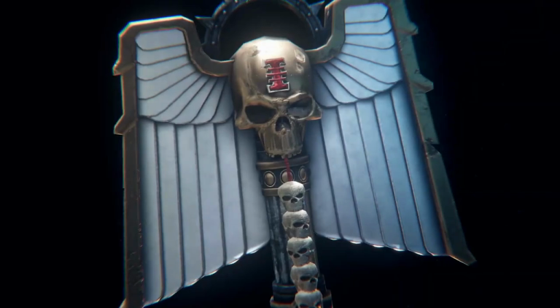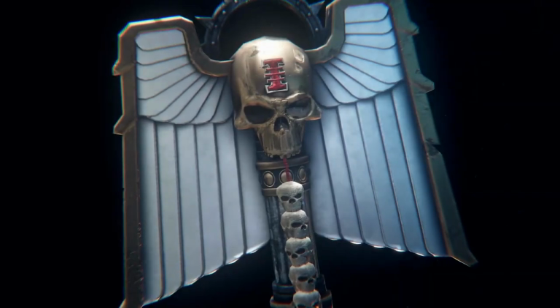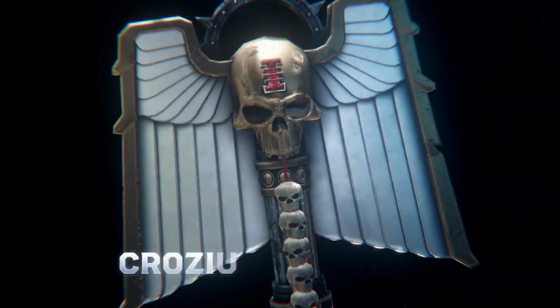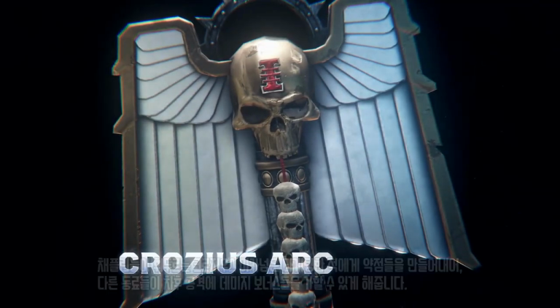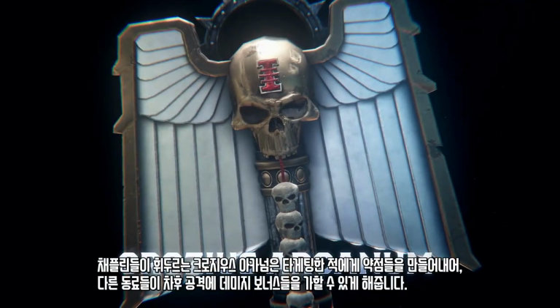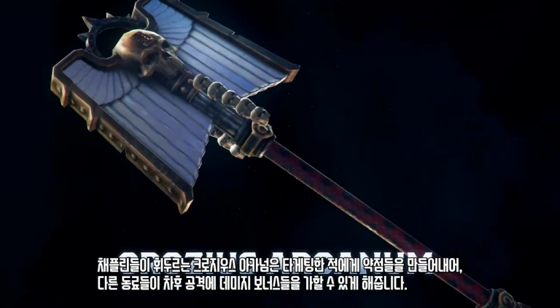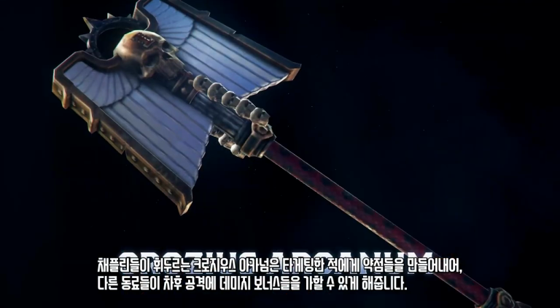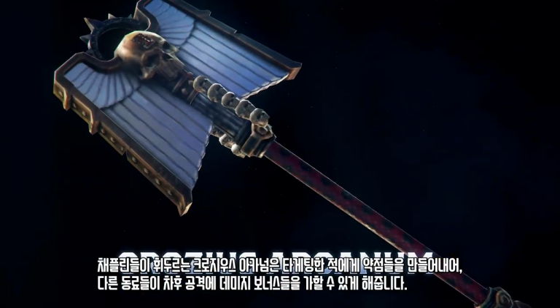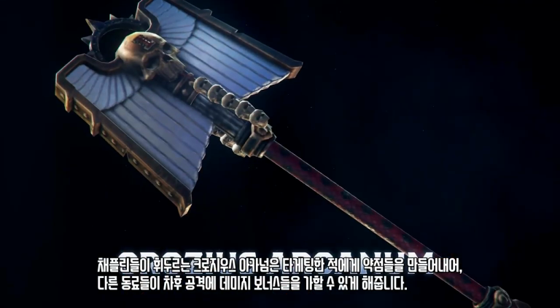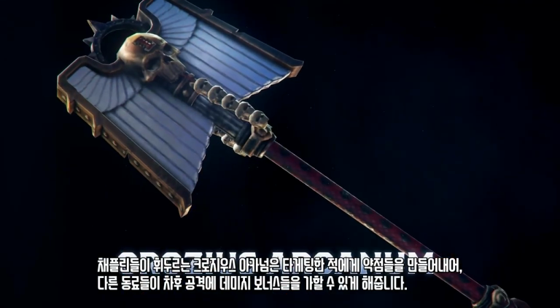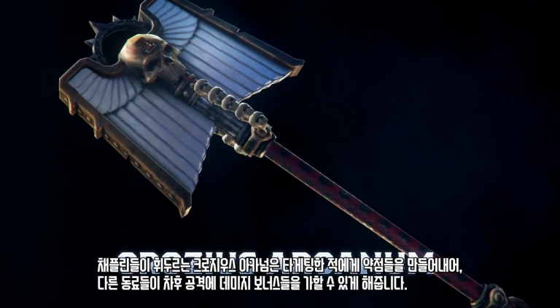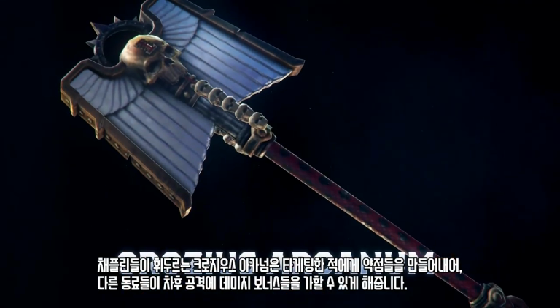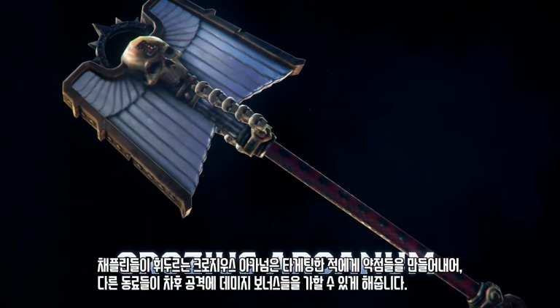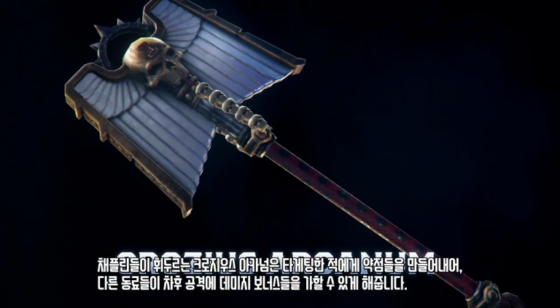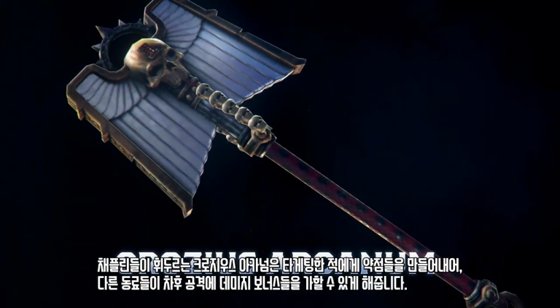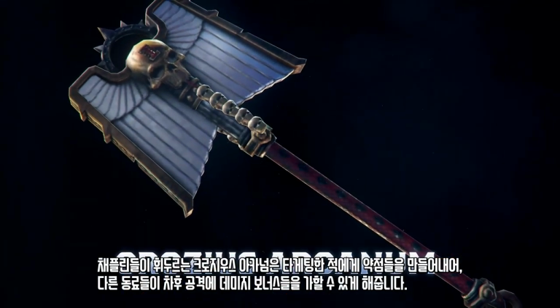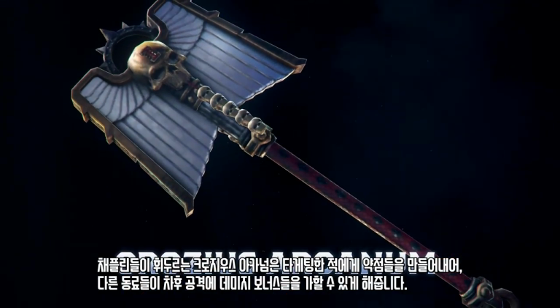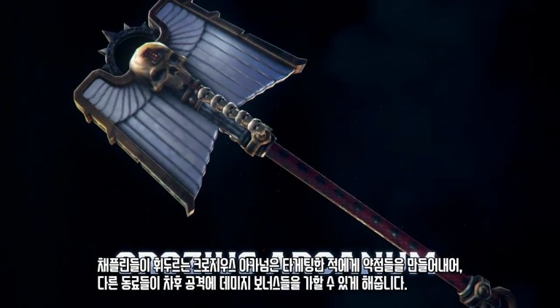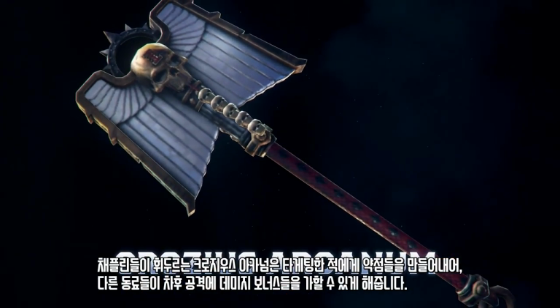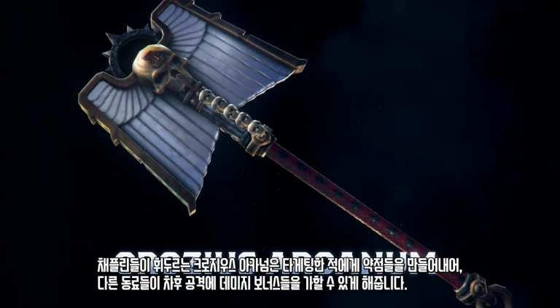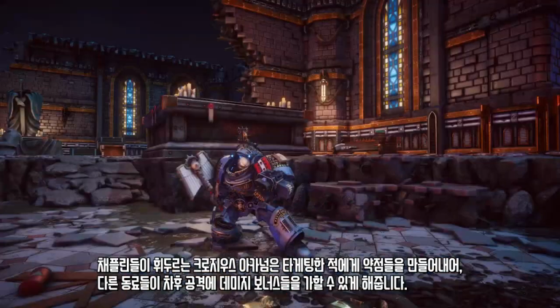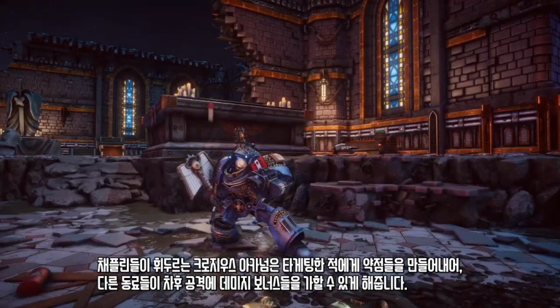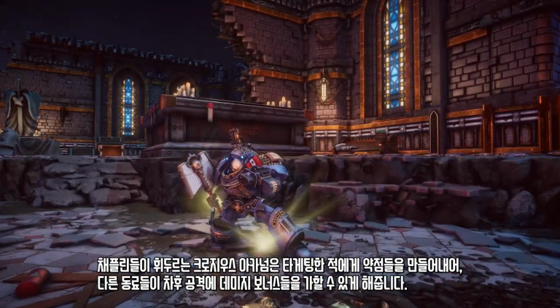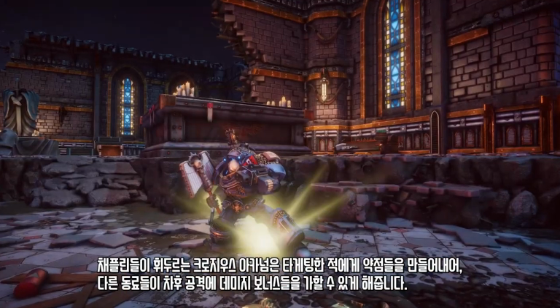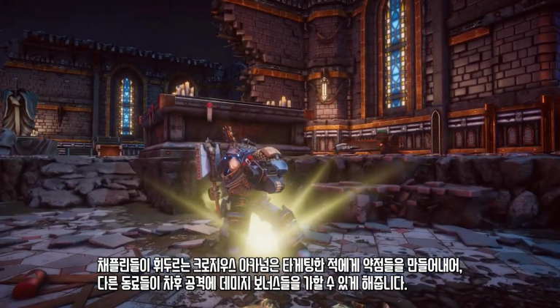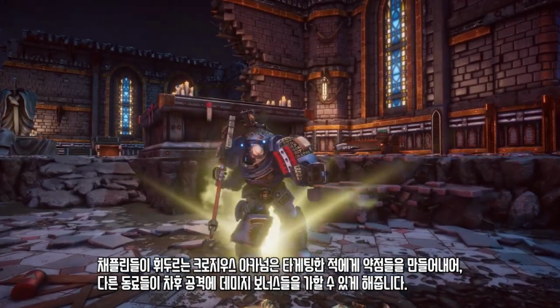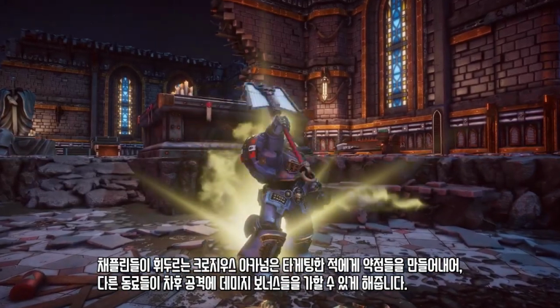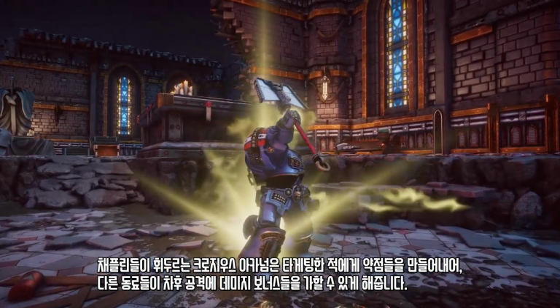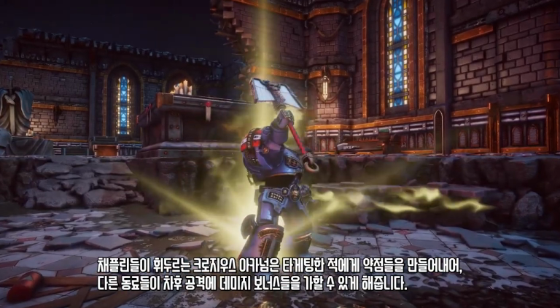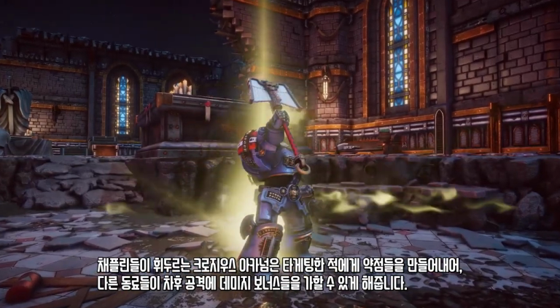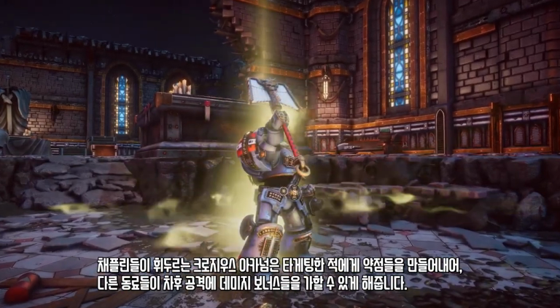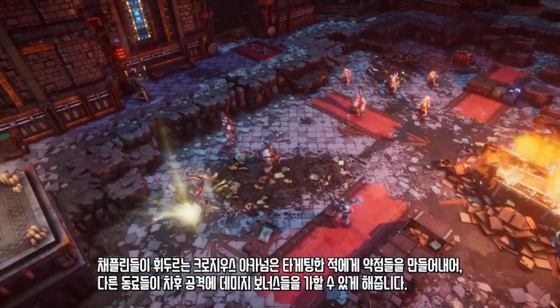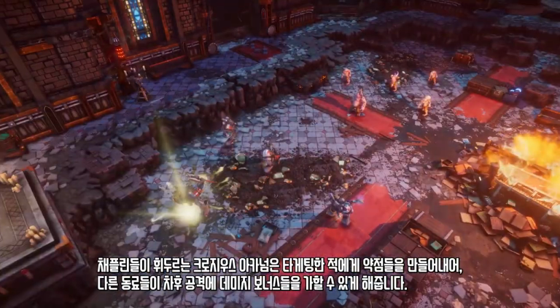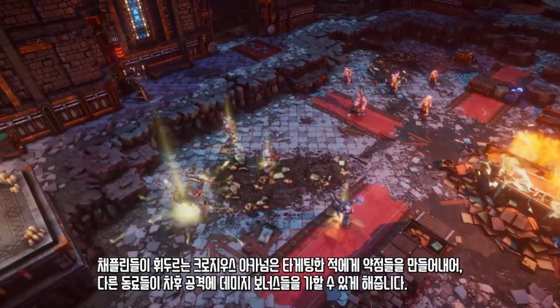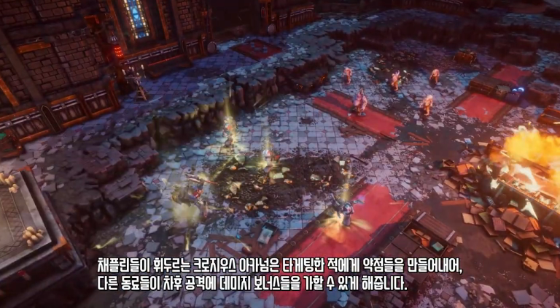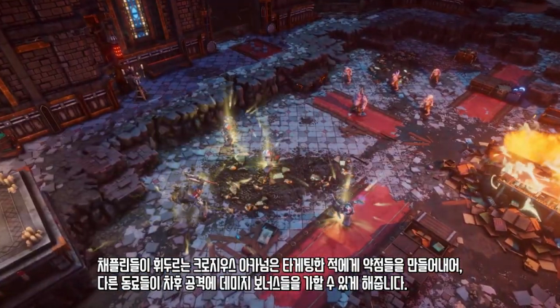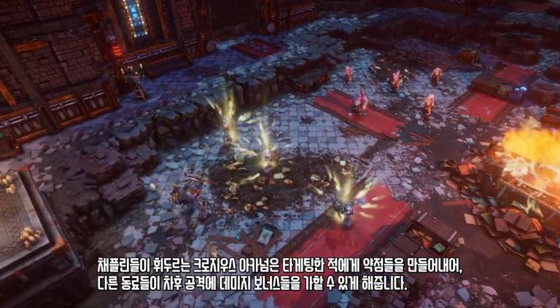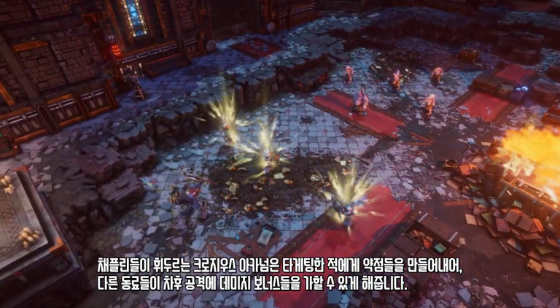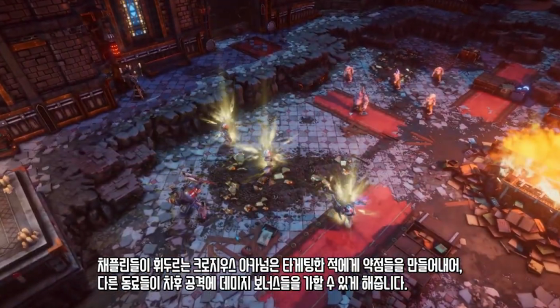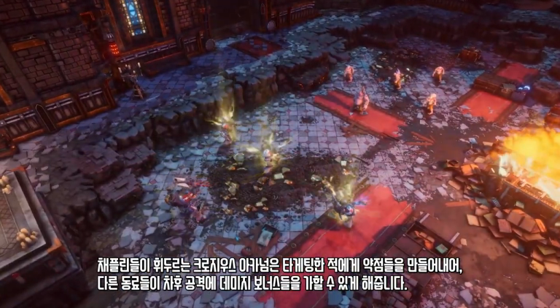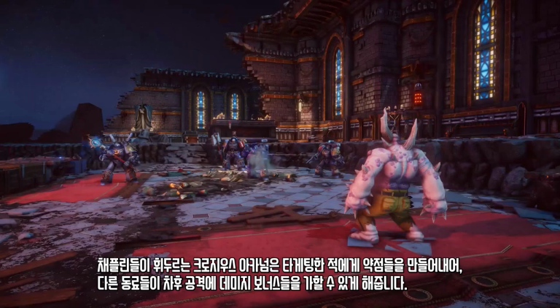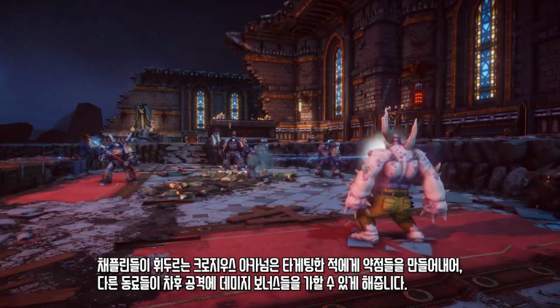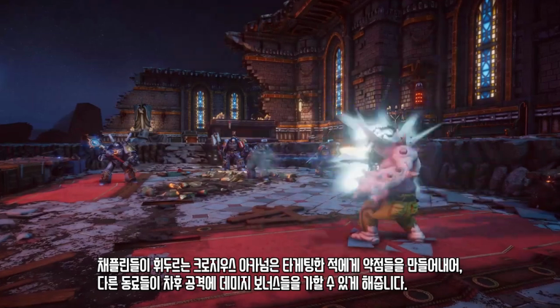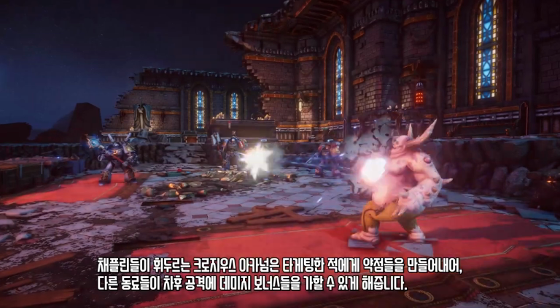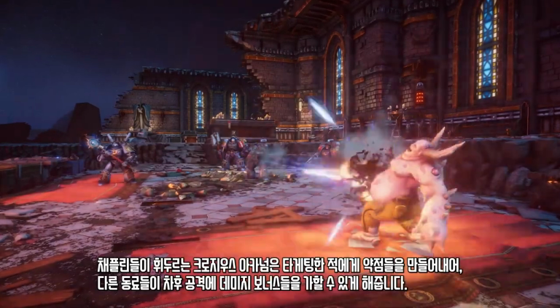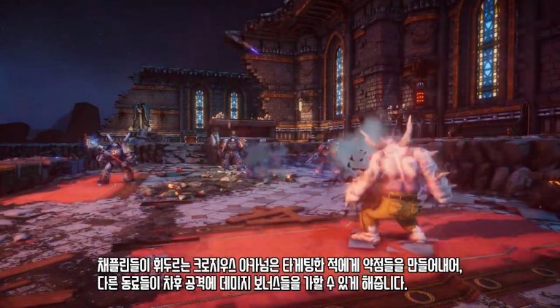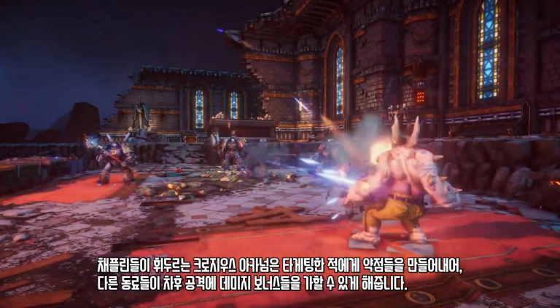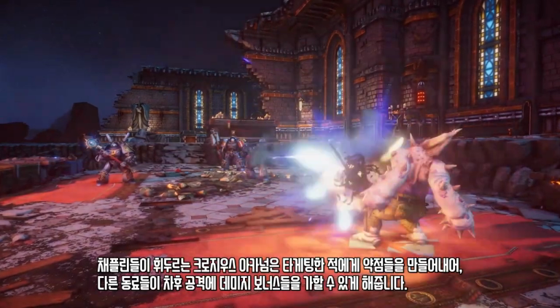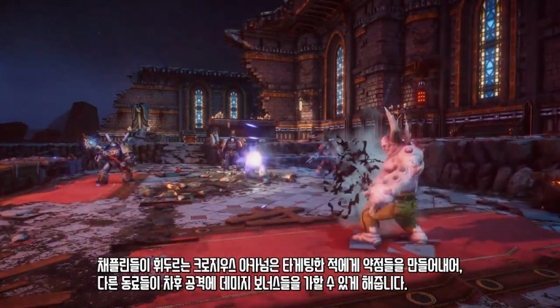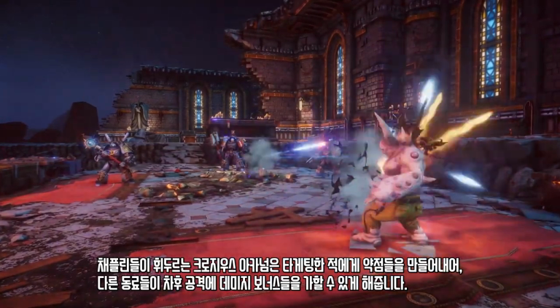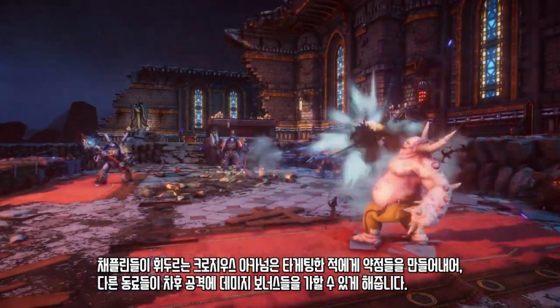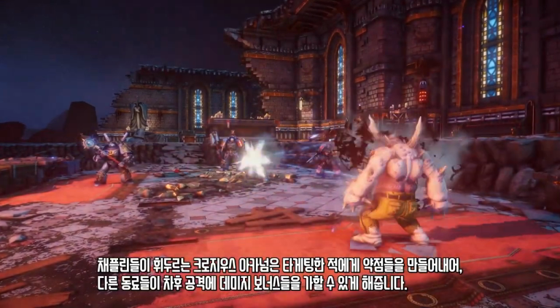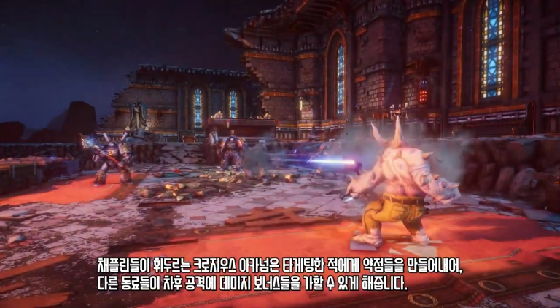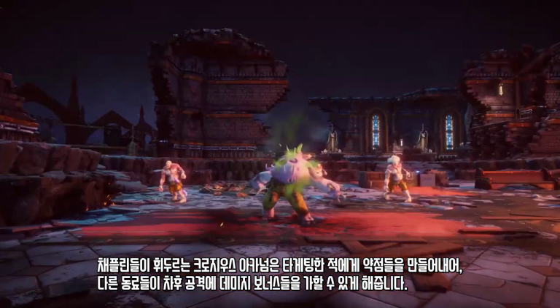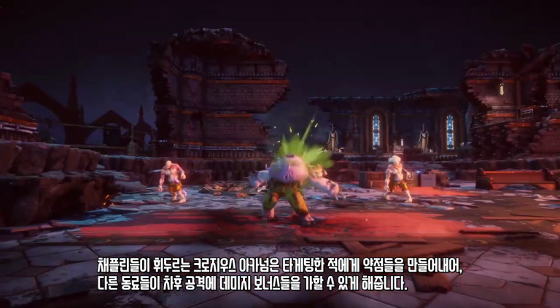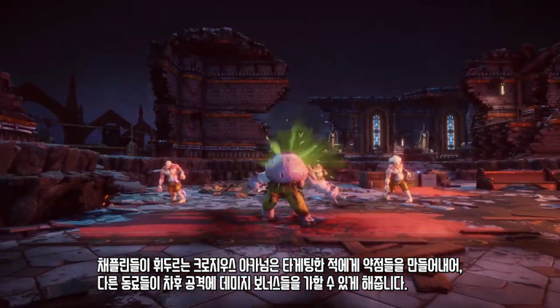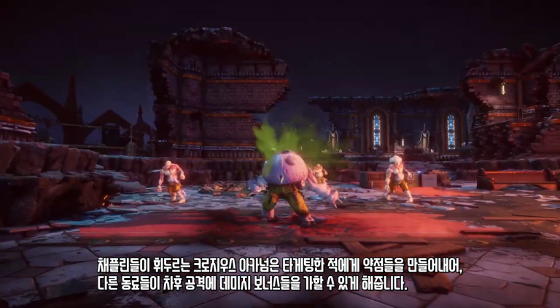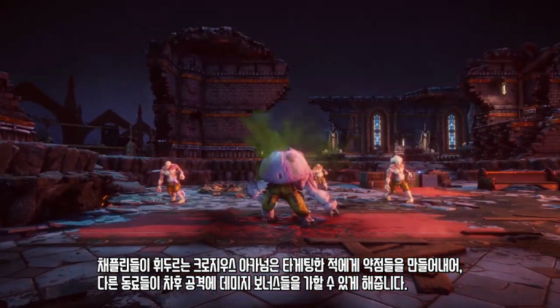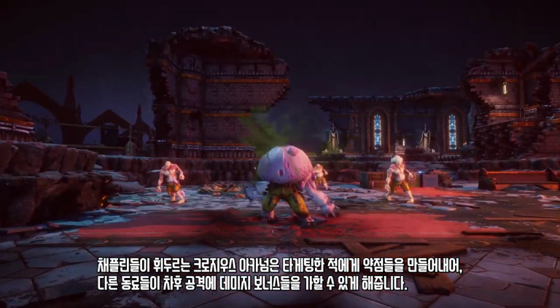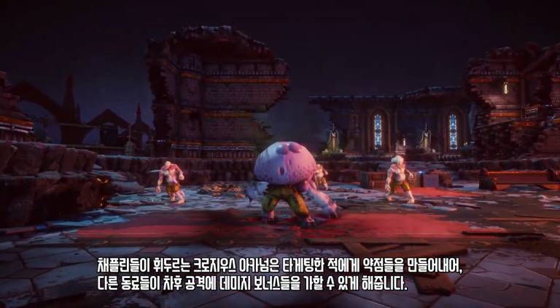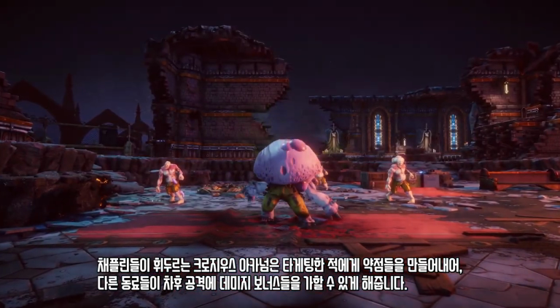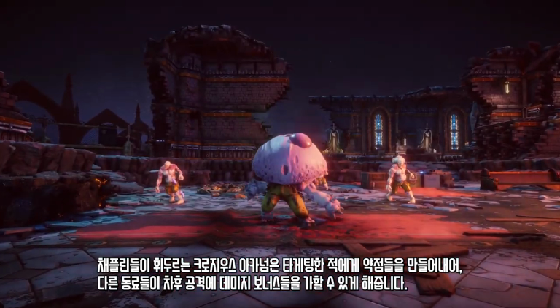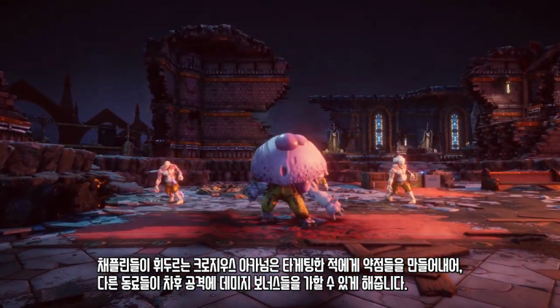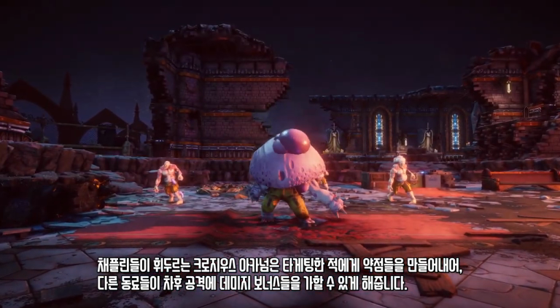Wielded by Chaplains, the Crozius Arcanum can inflict vulnerabilities in an enemy, allowing allies to inflict damage bonuses on future attacks.